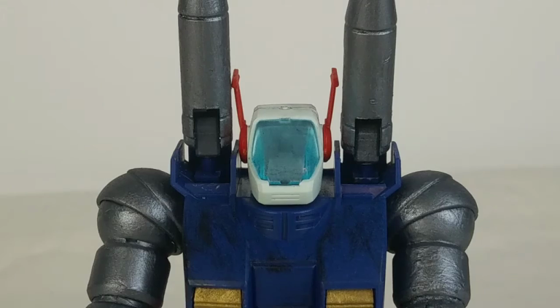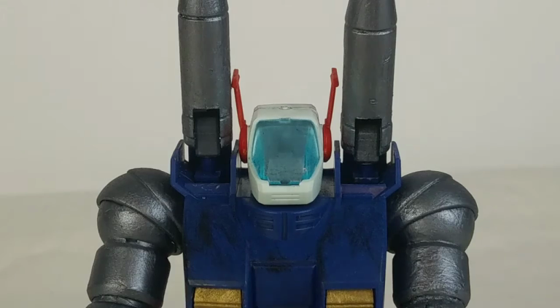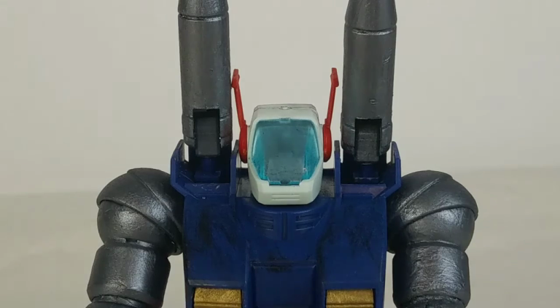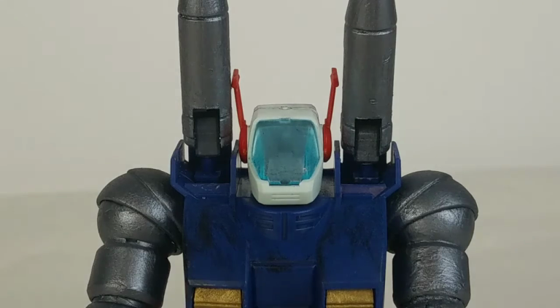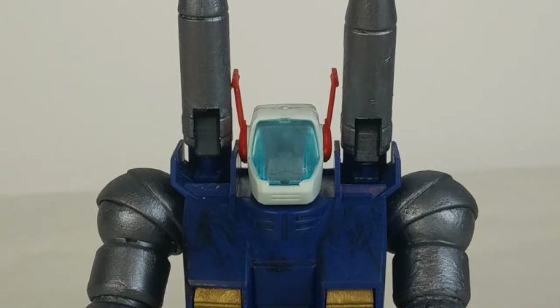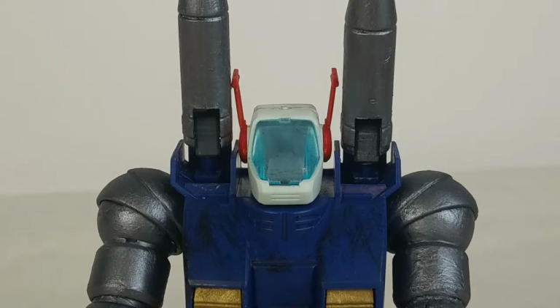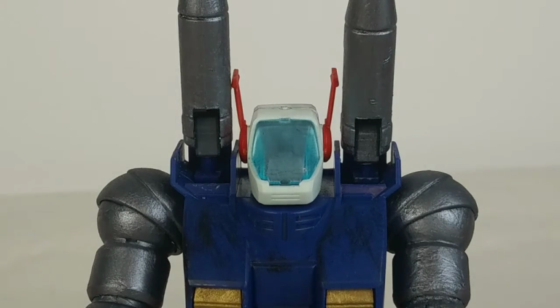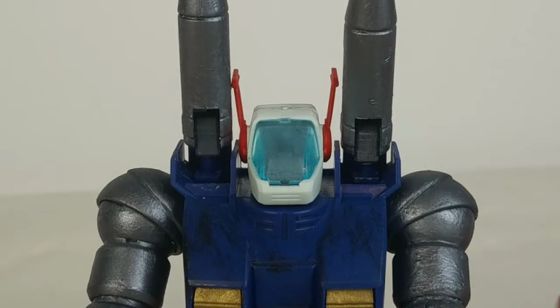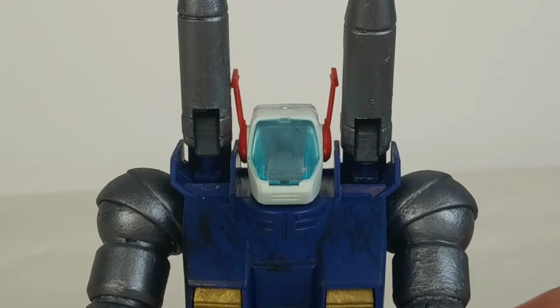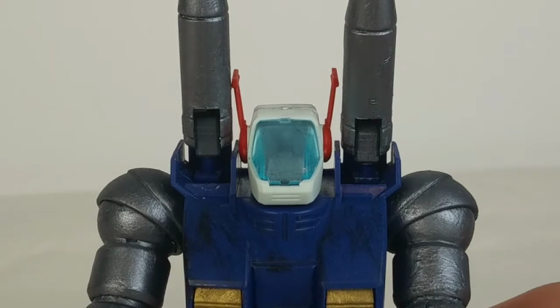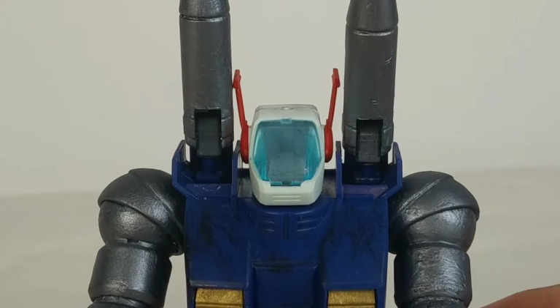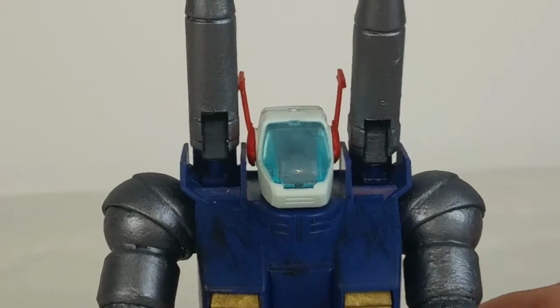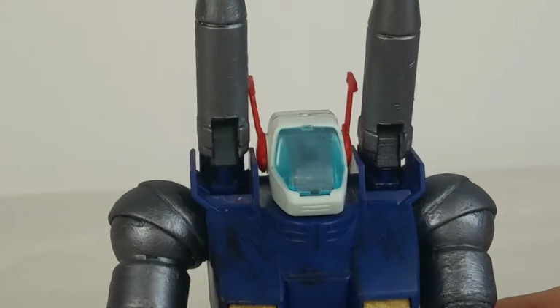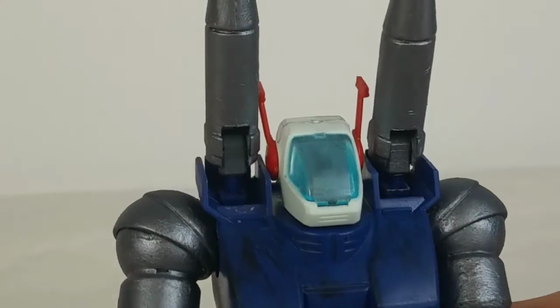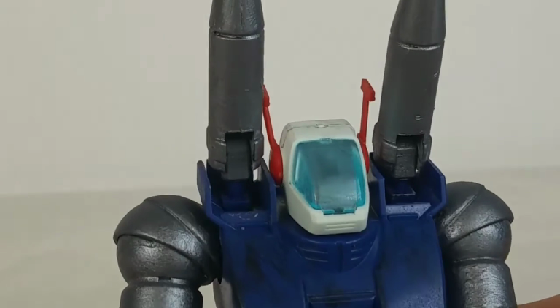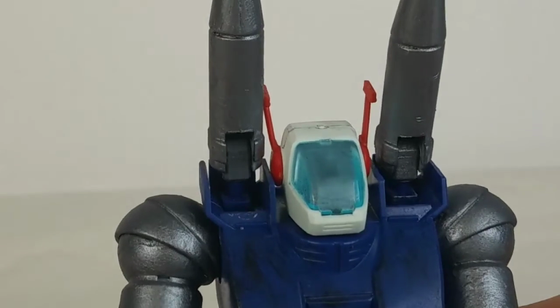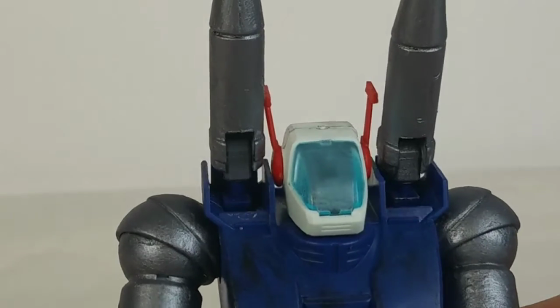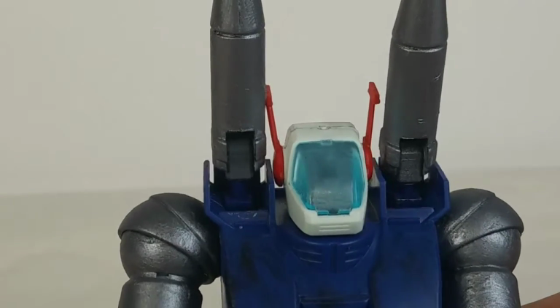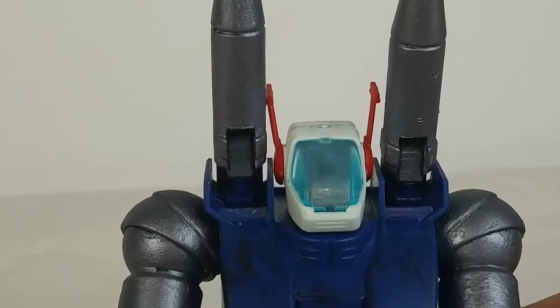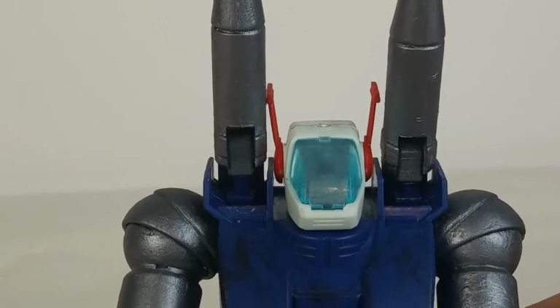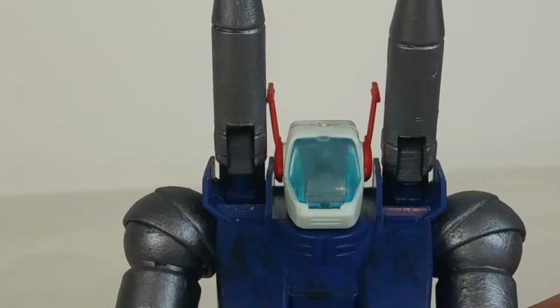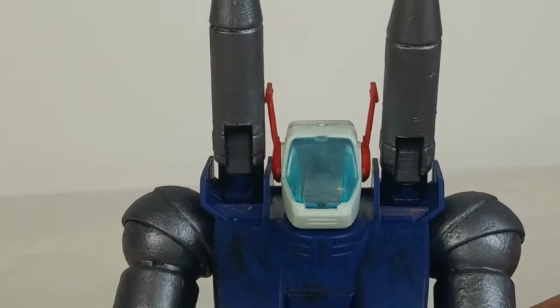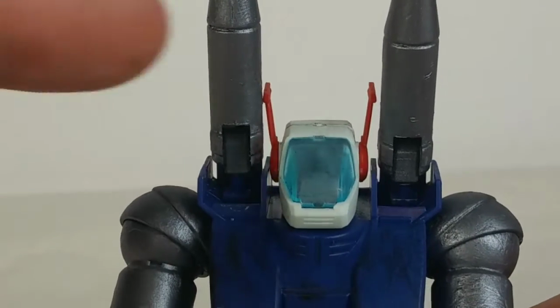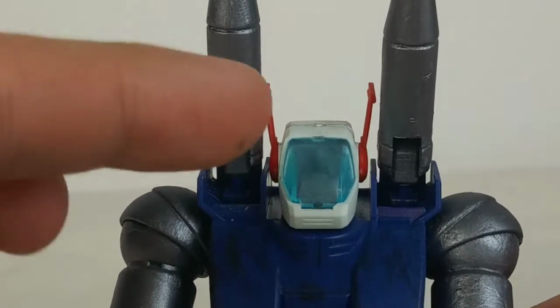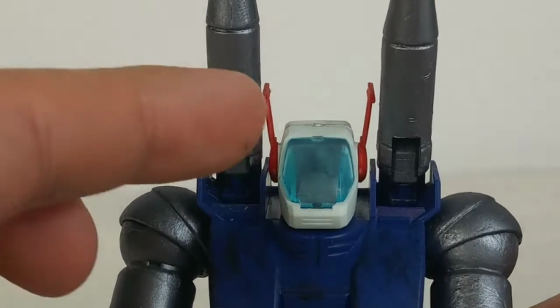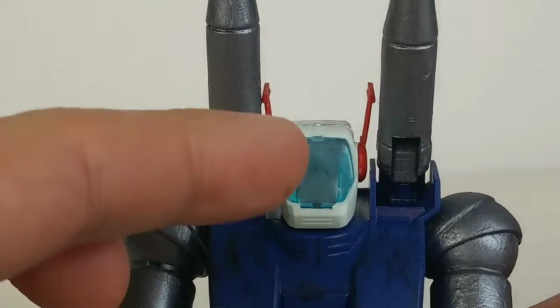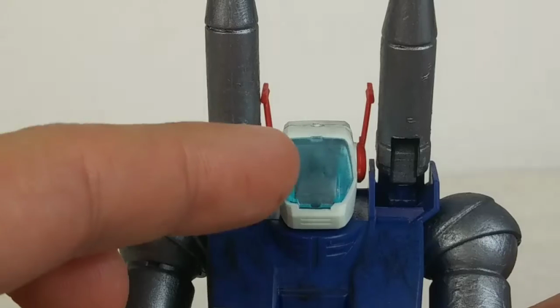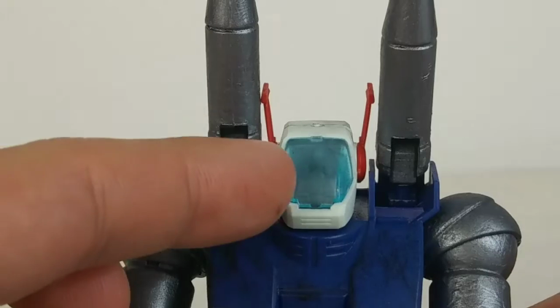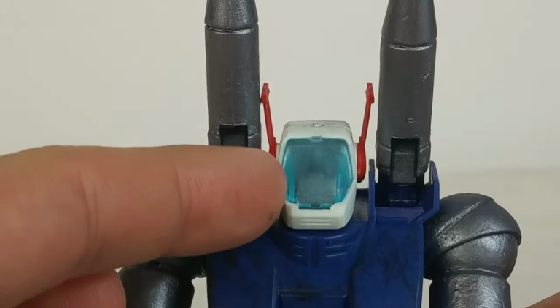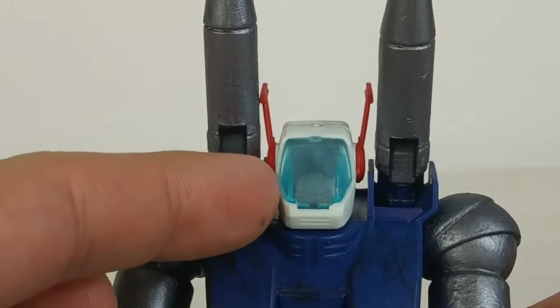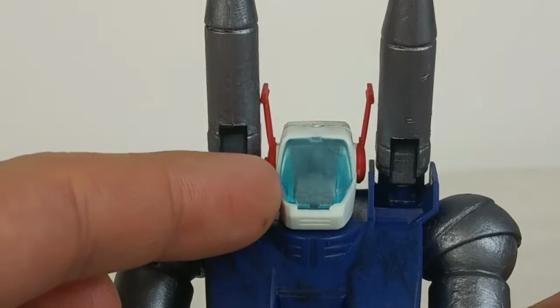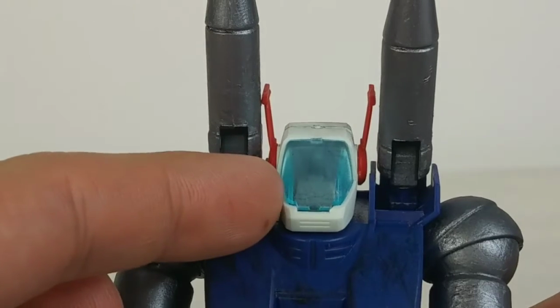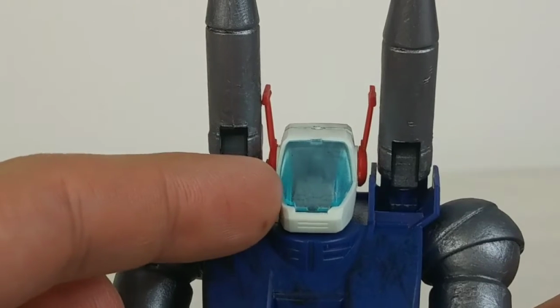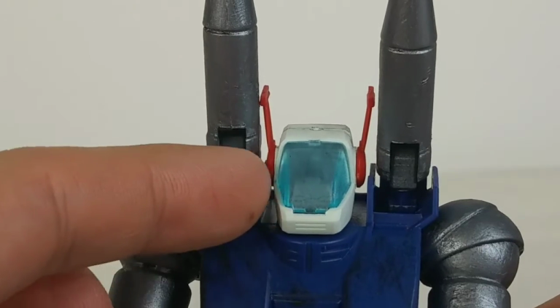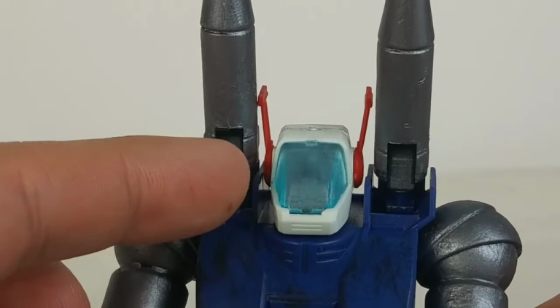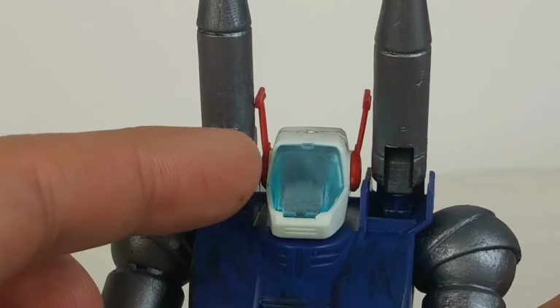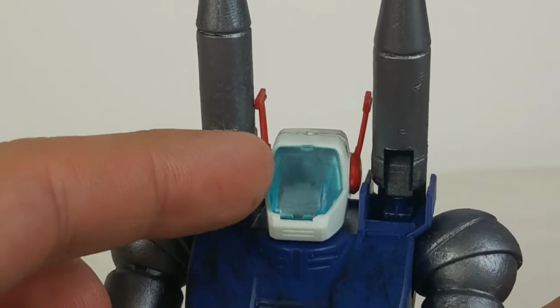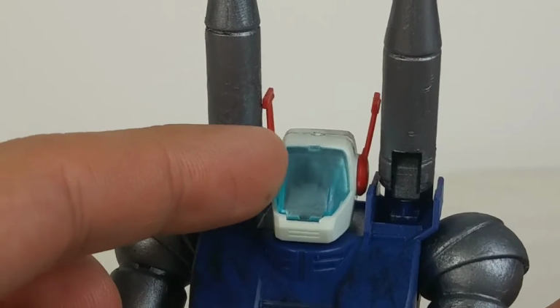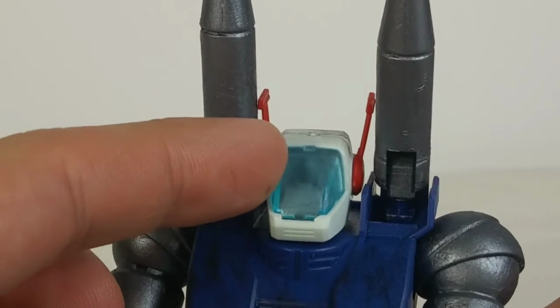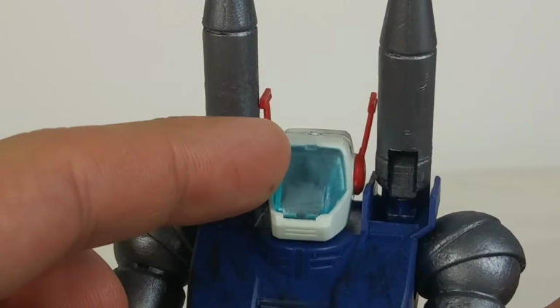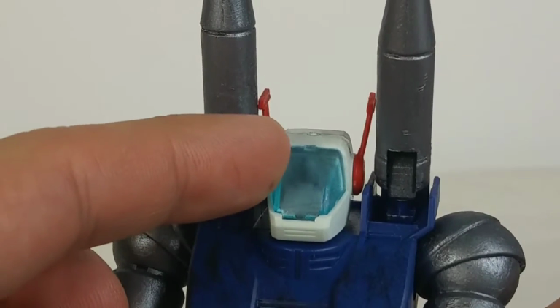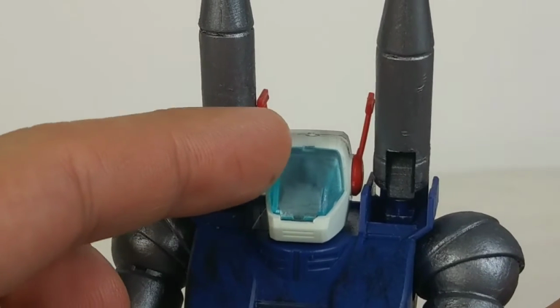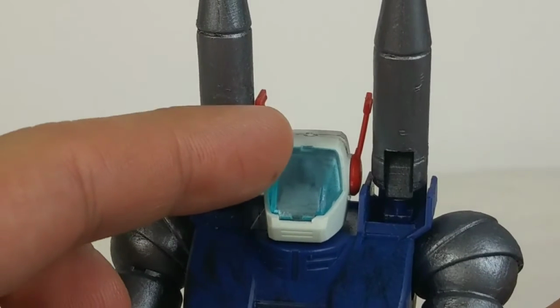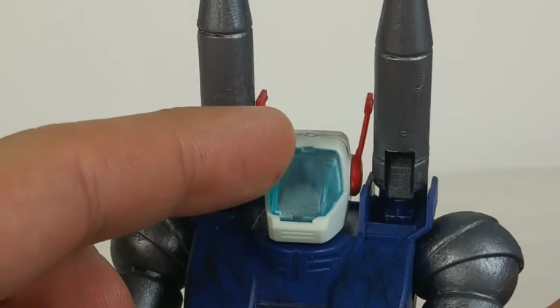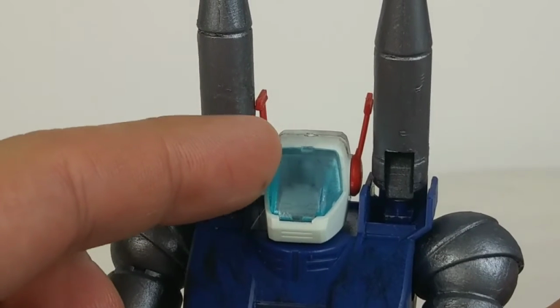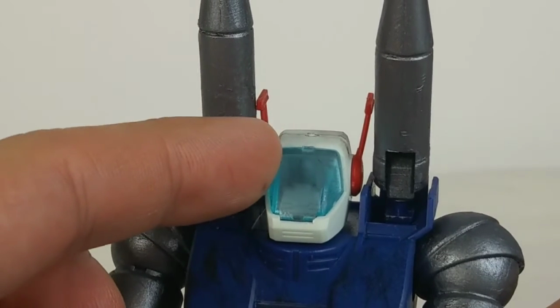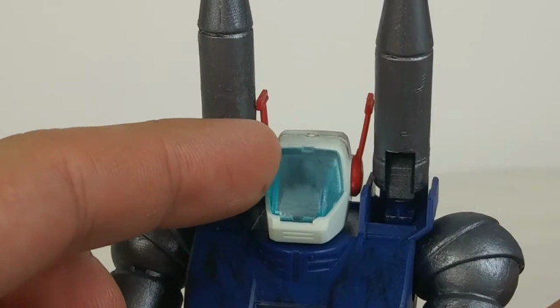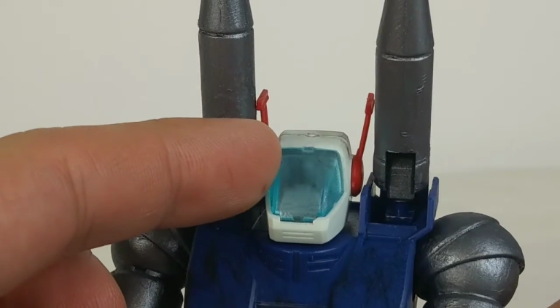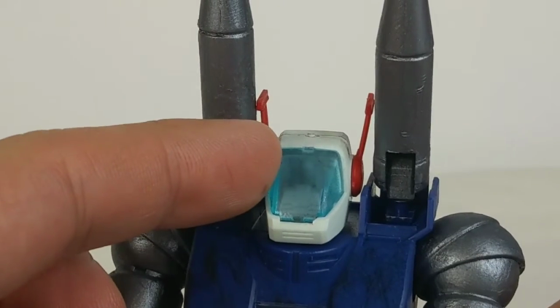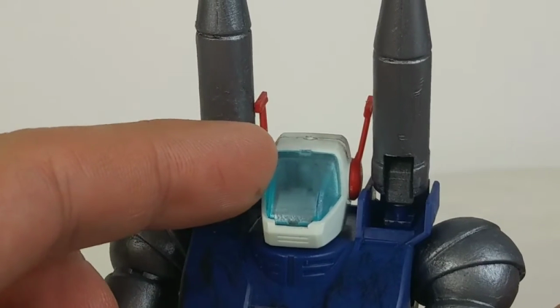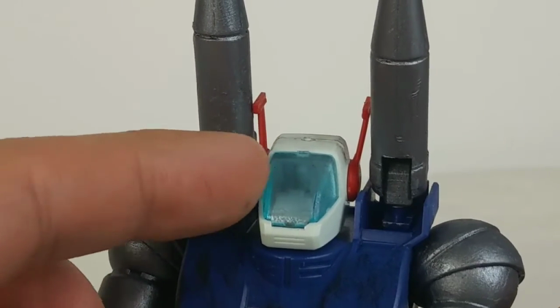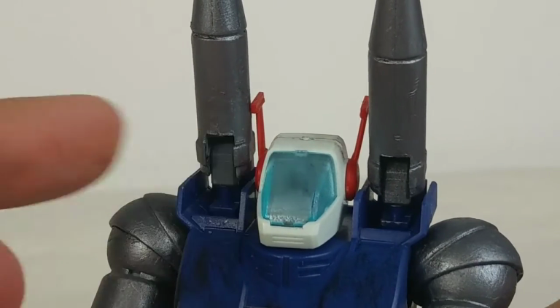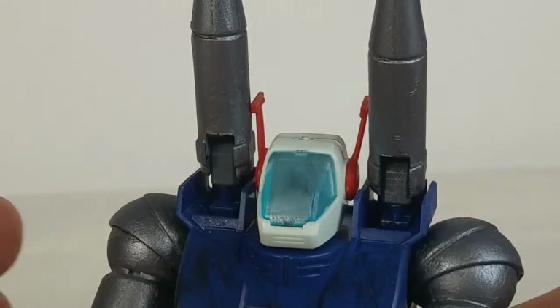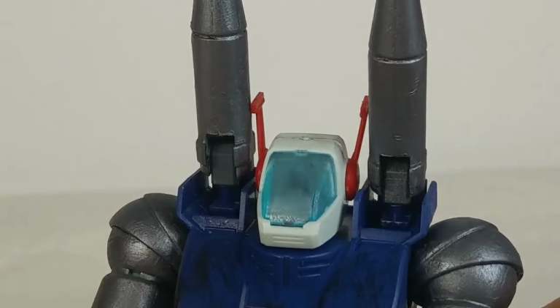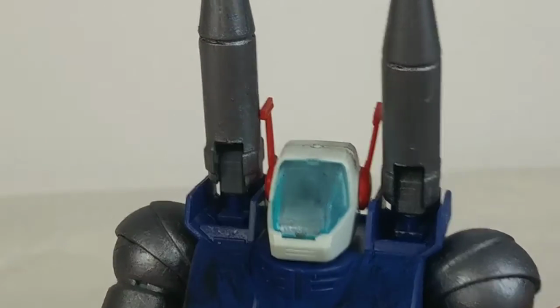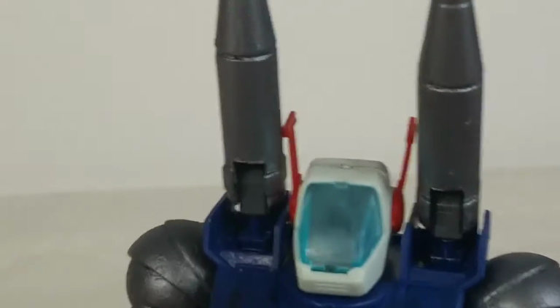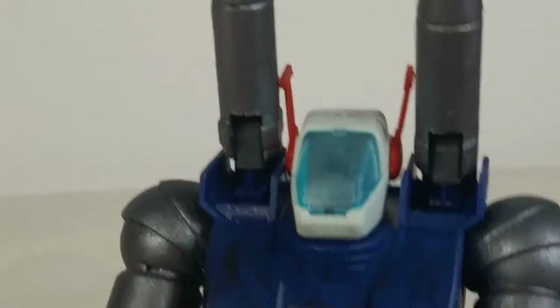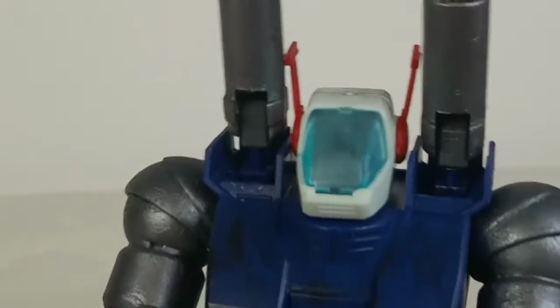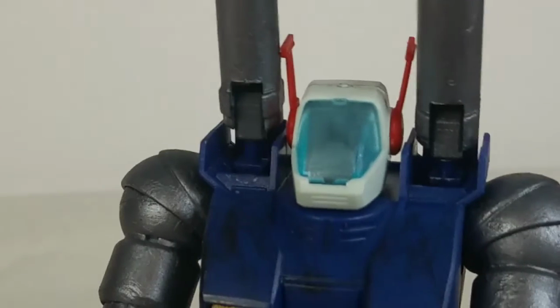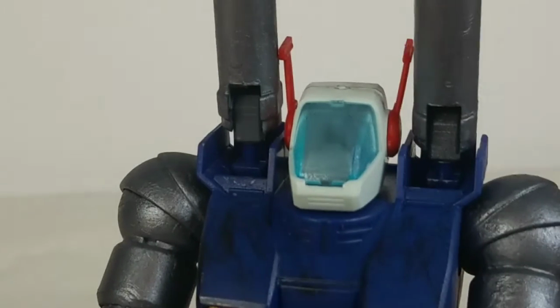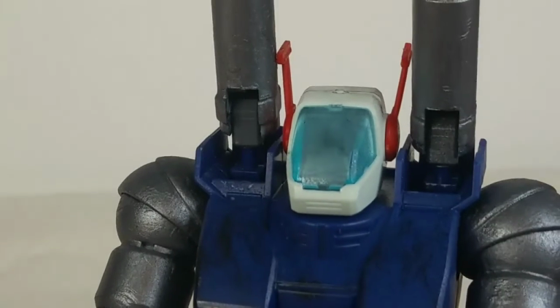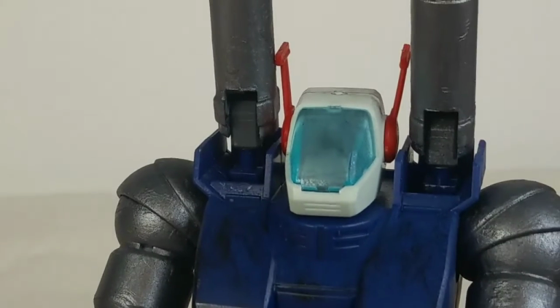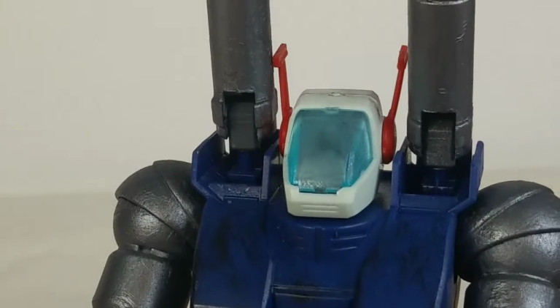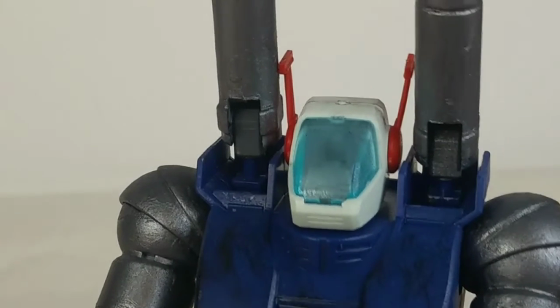Unfortunately all the spray coating kind of messed up this whole area here. There's supposed to be a pilot in there you can see, but it kind of fogged it up.